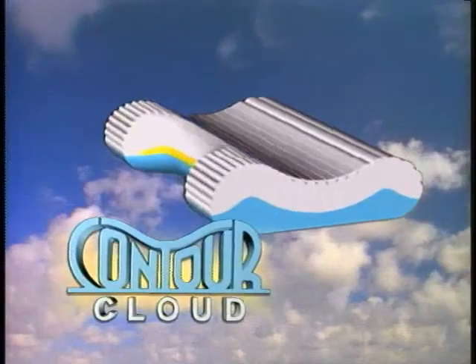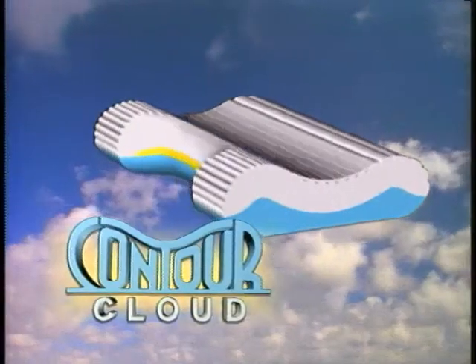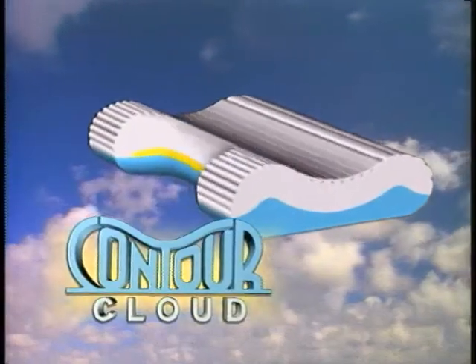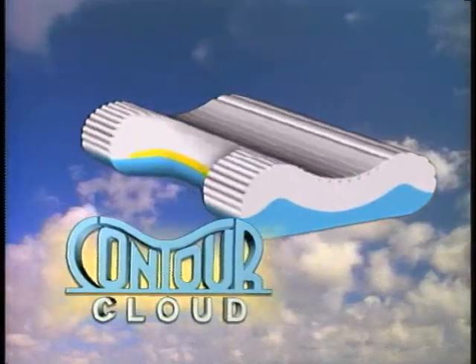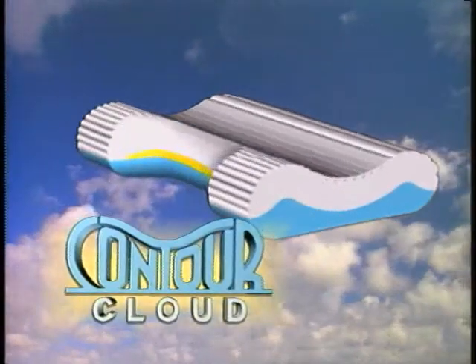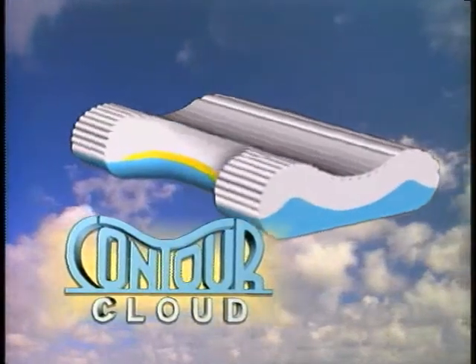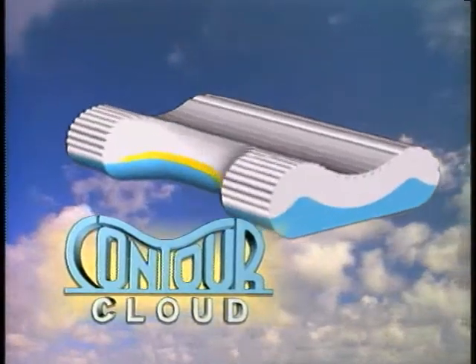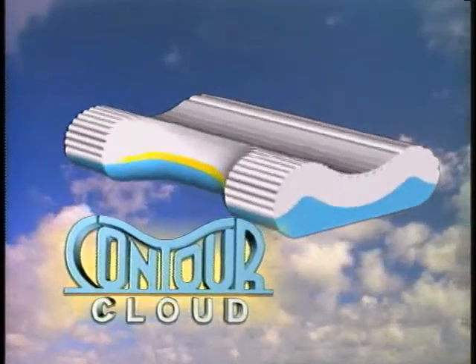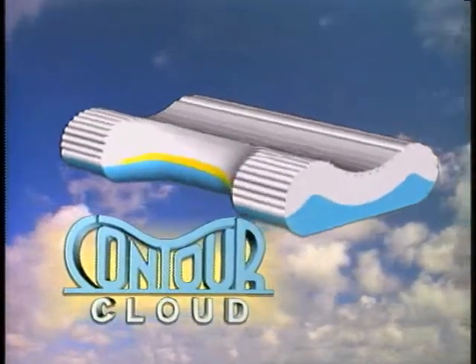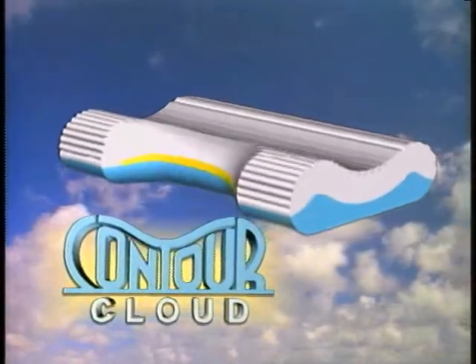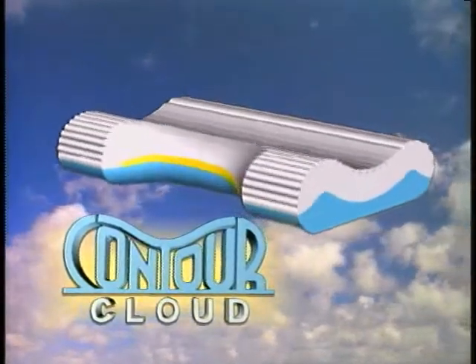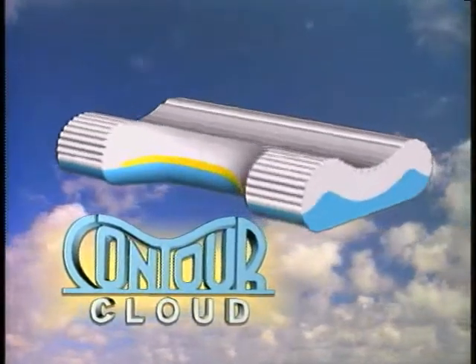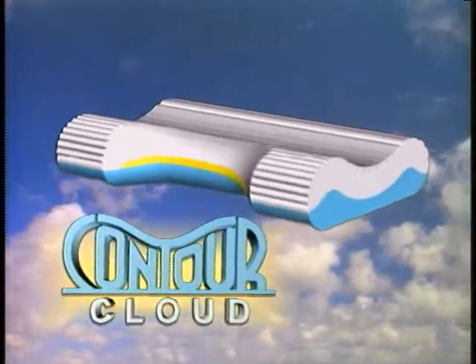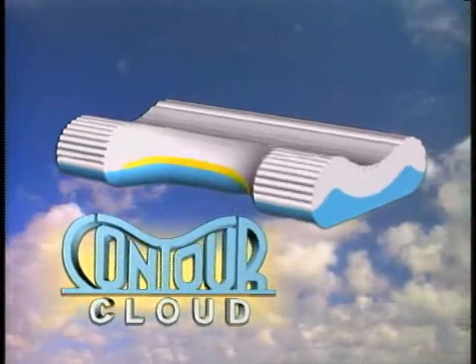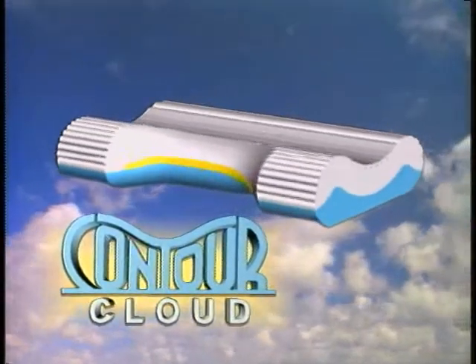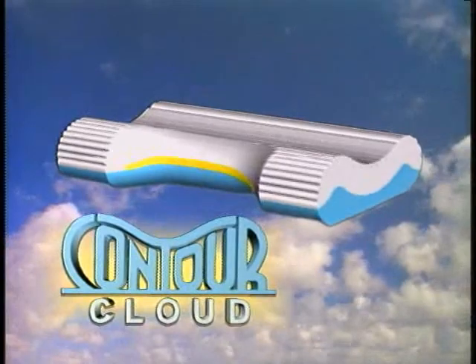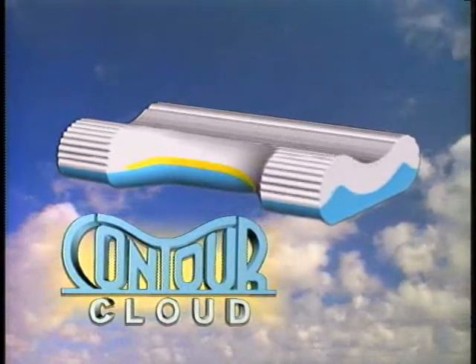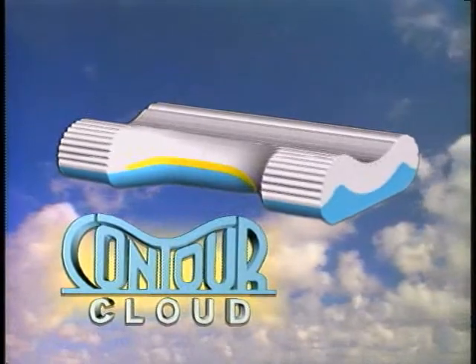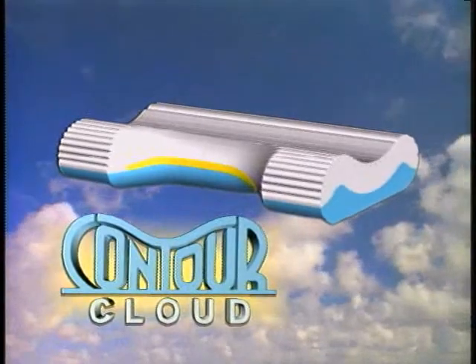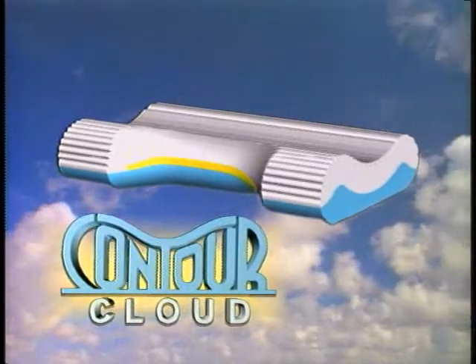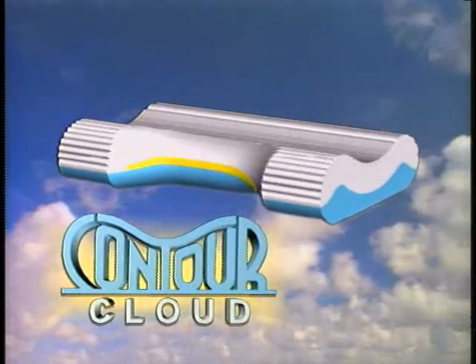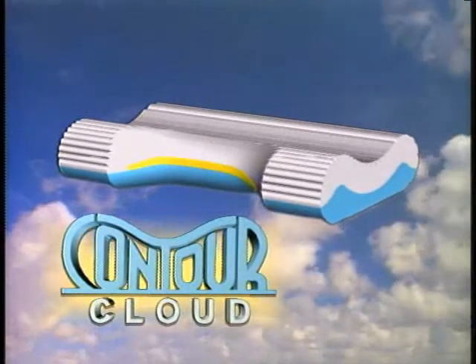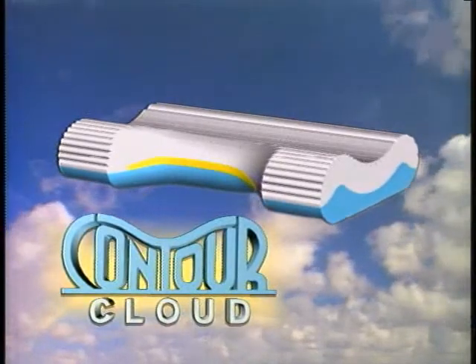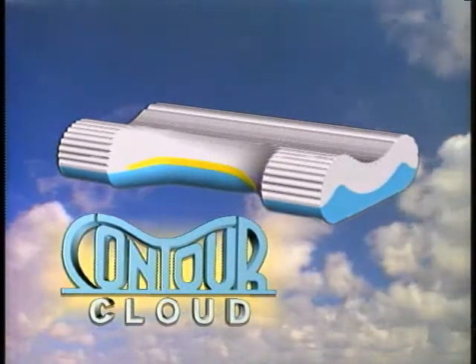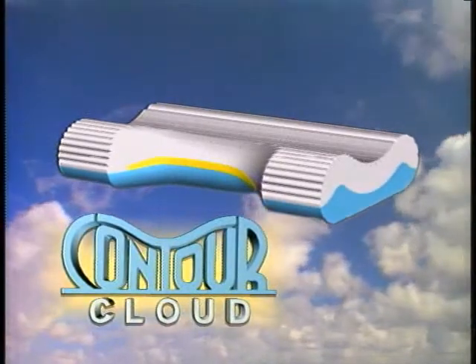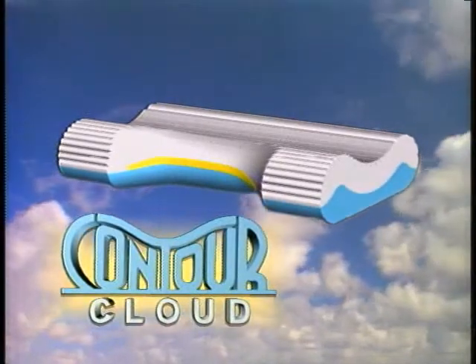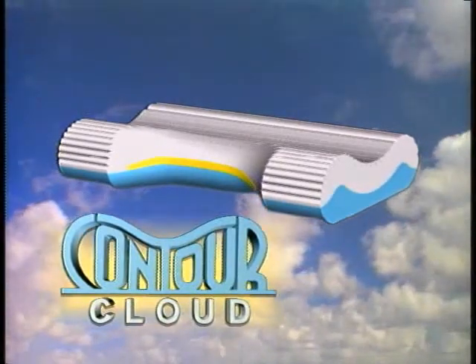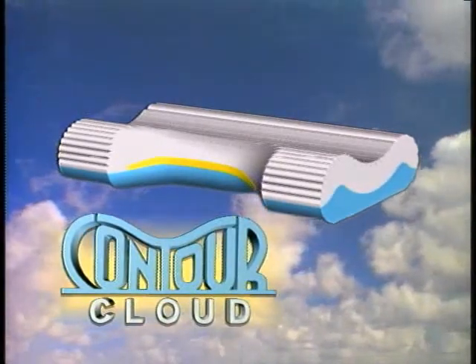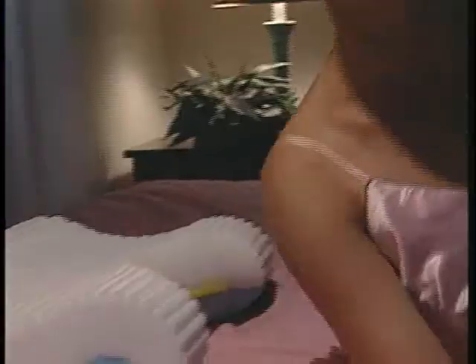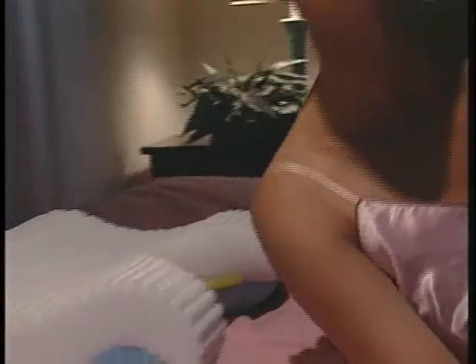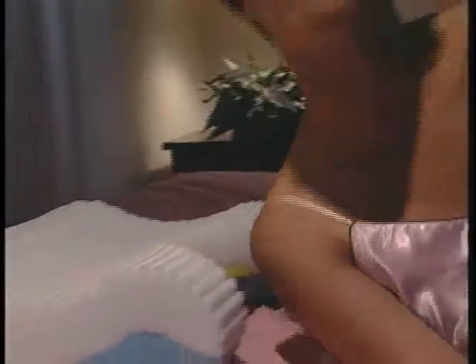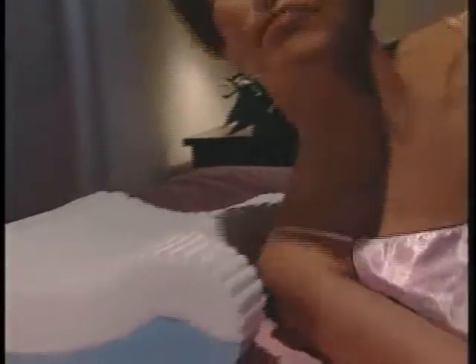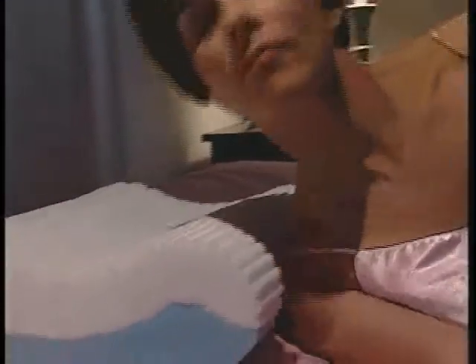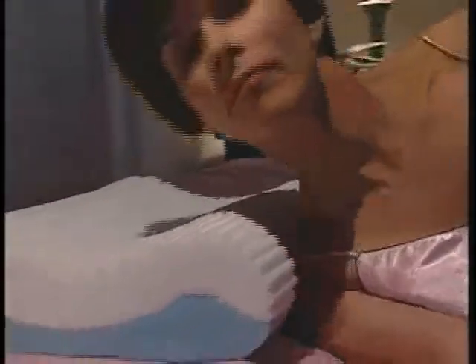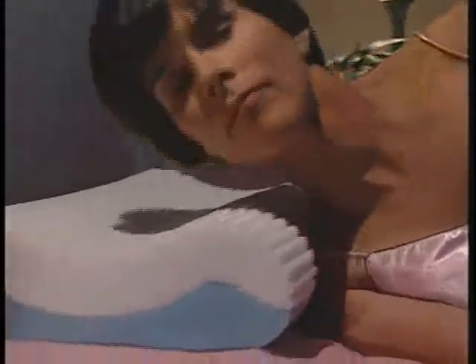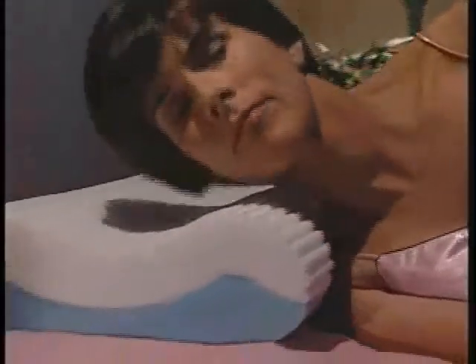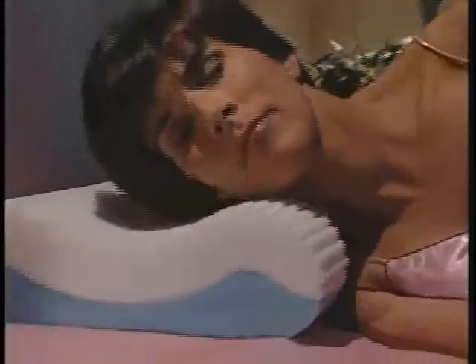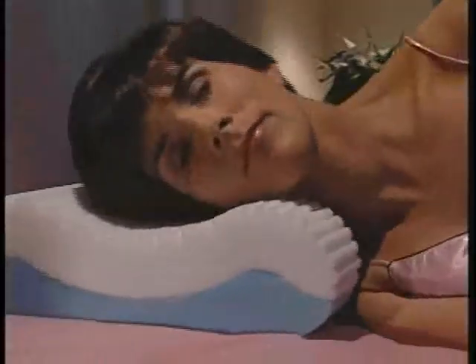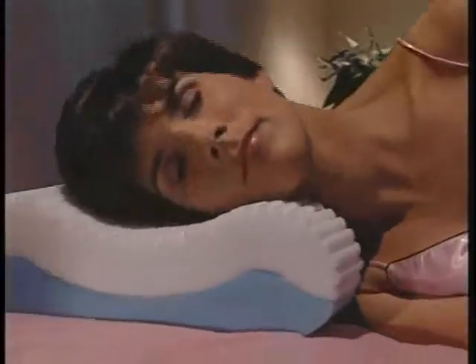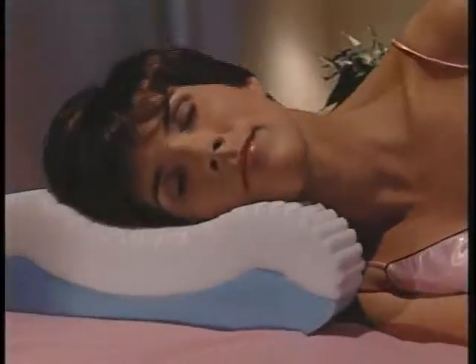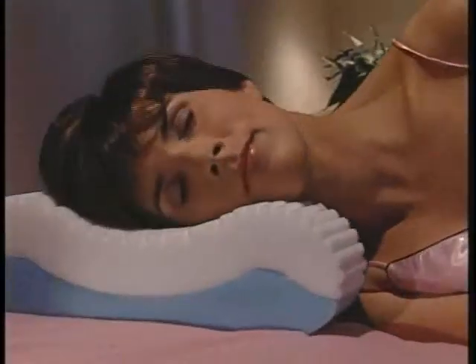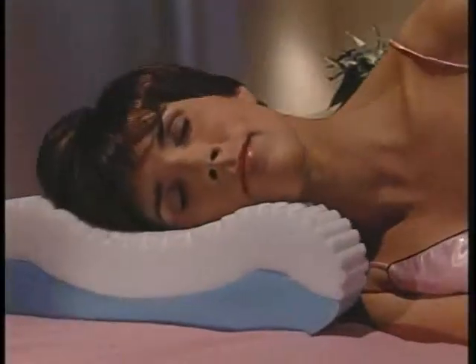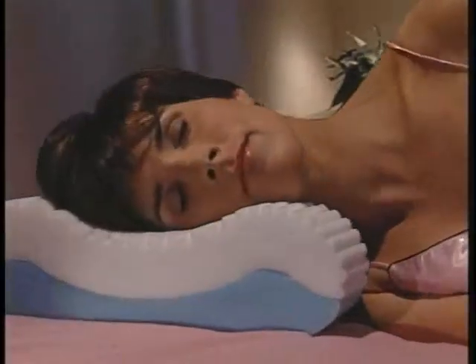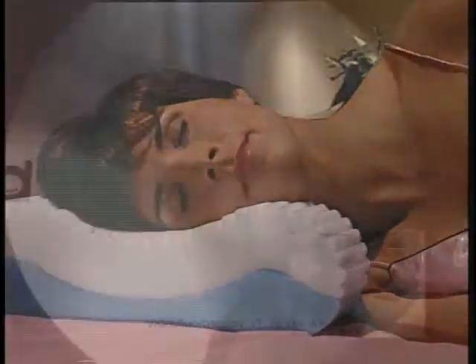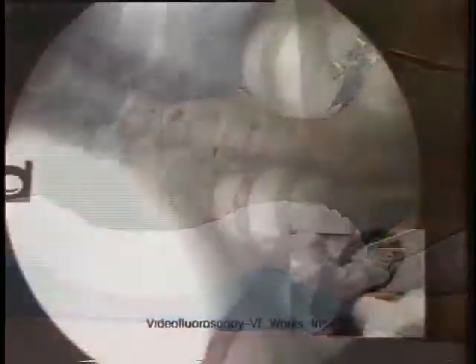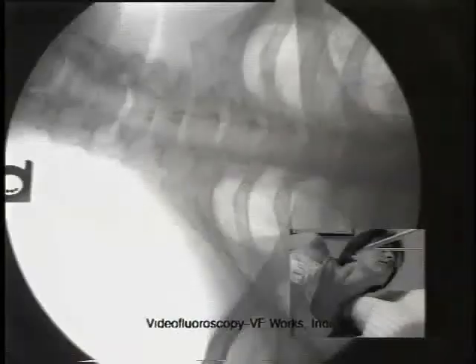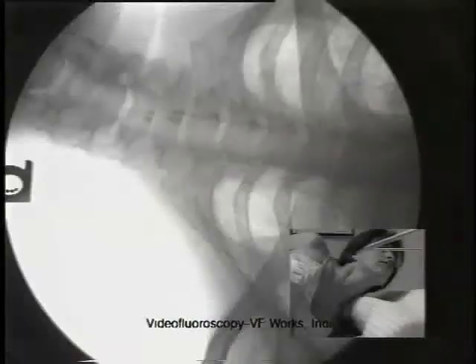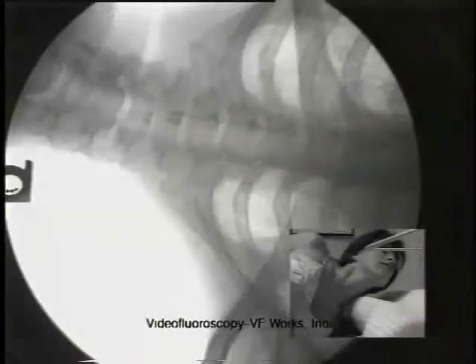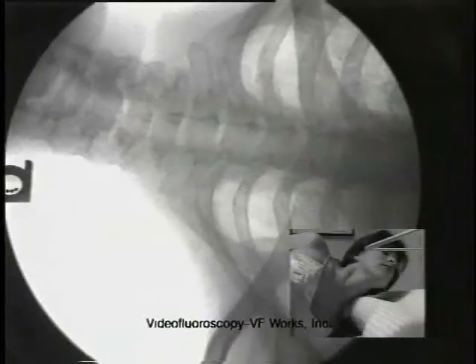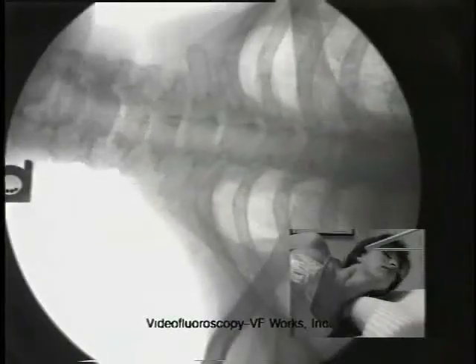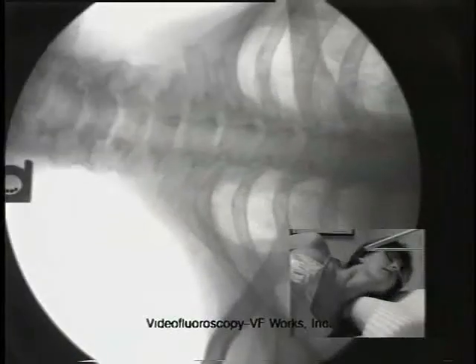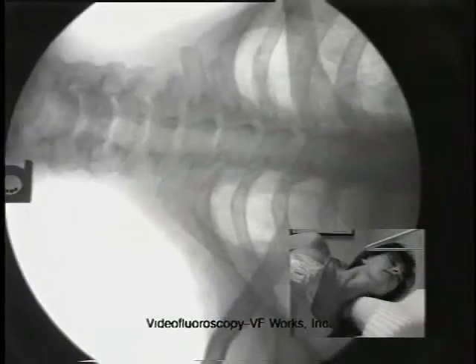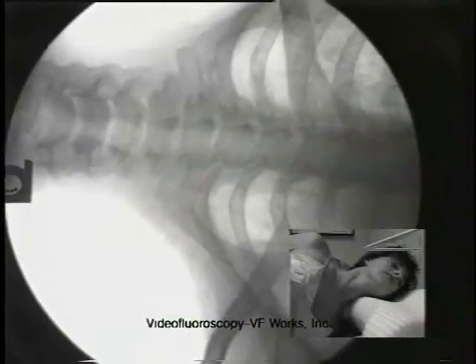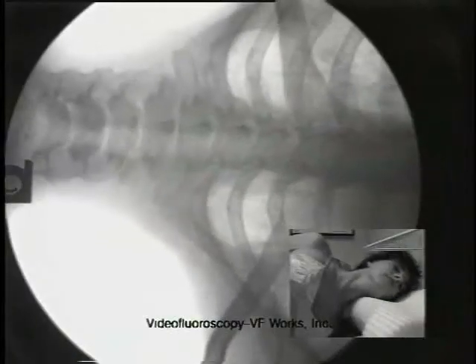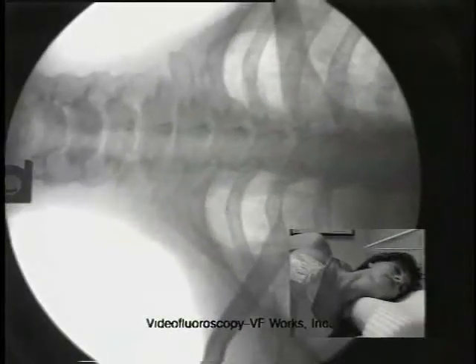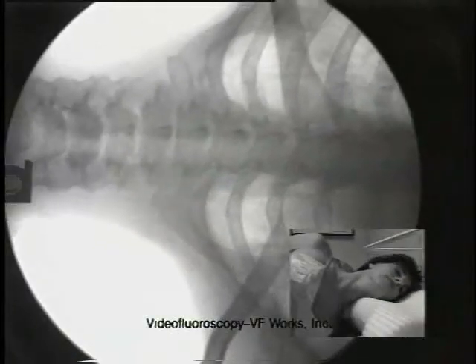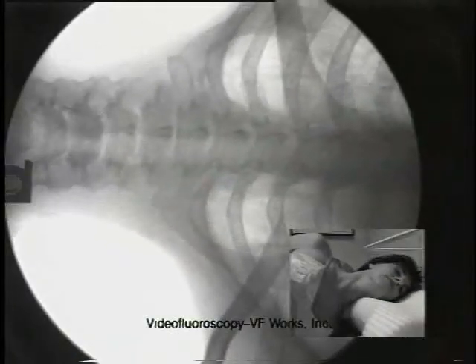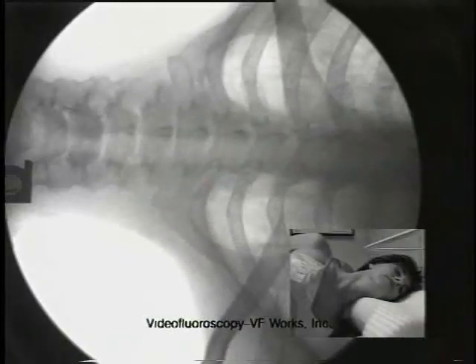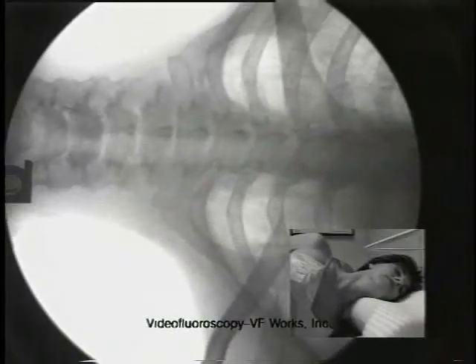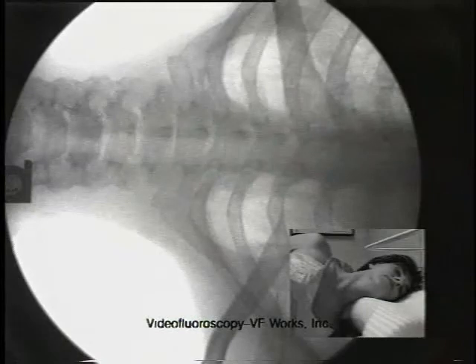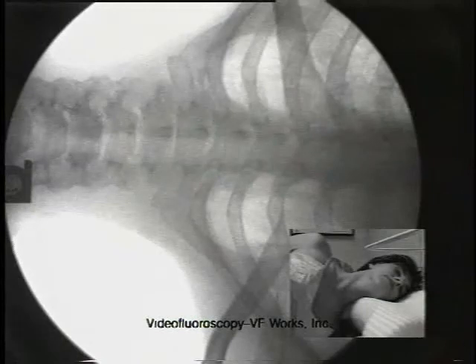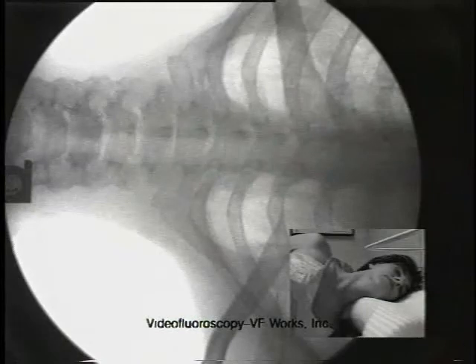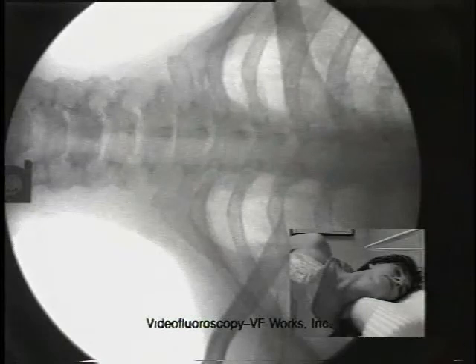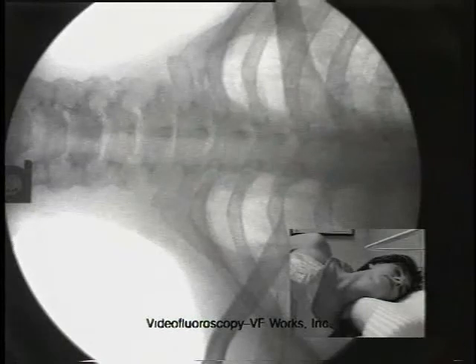Introducing the Contour Cloud for incredible support and comfort. See the same person on the Contour Cloud? Neck and spine are straight and supported.